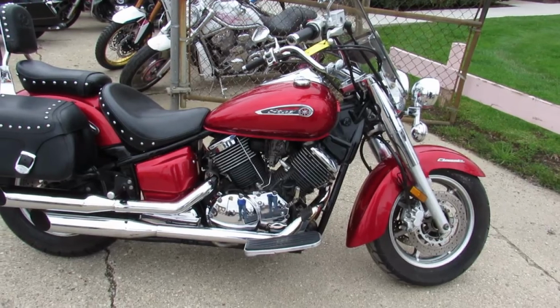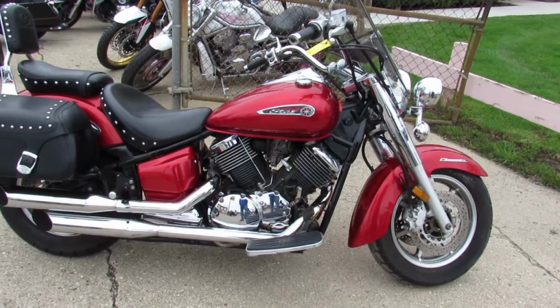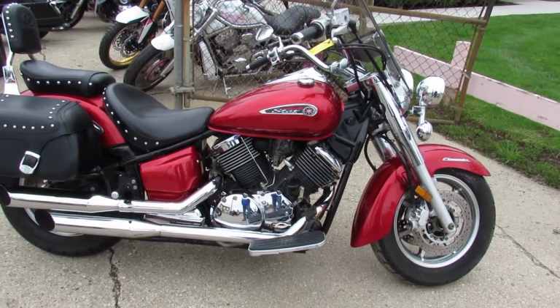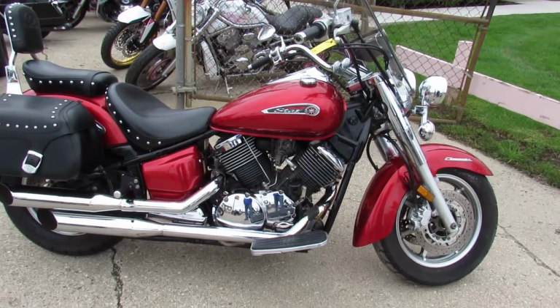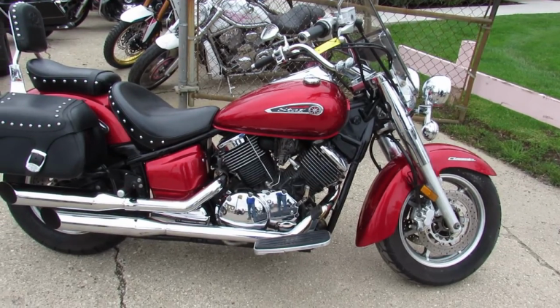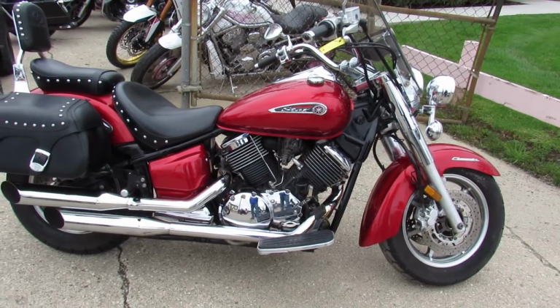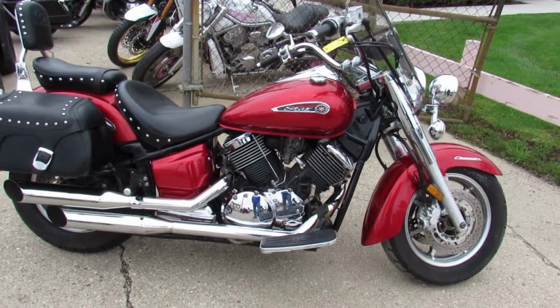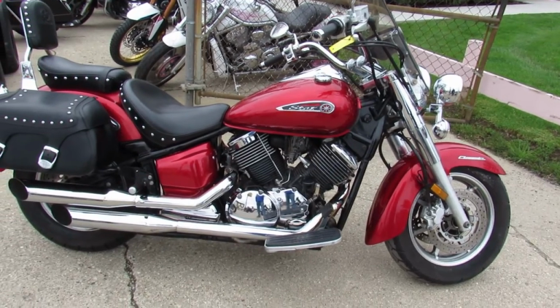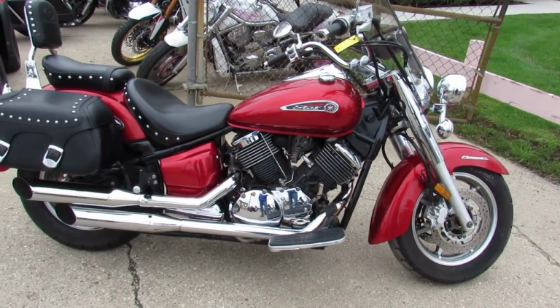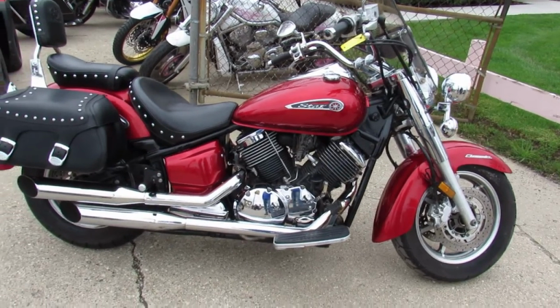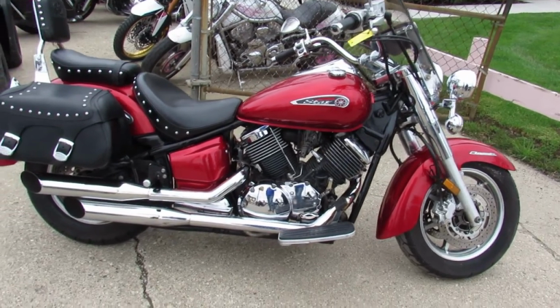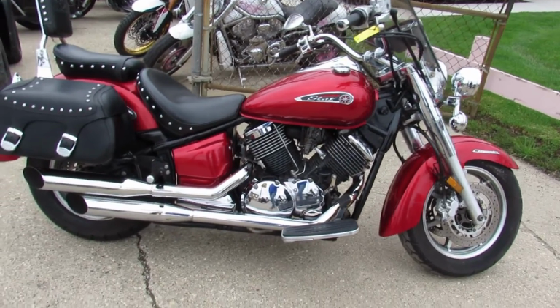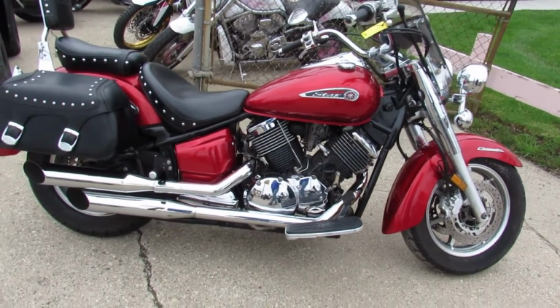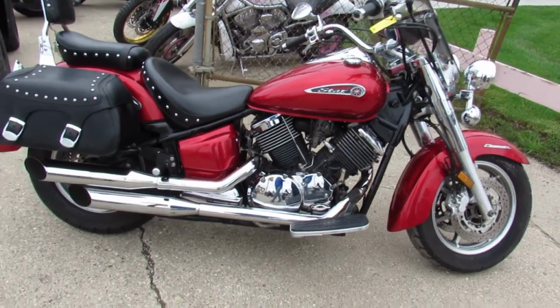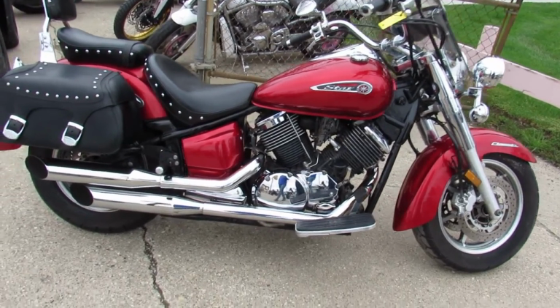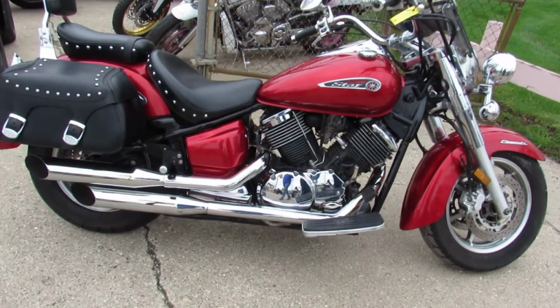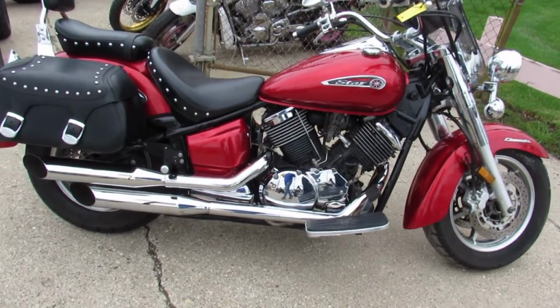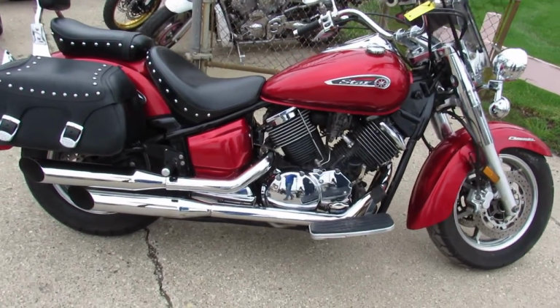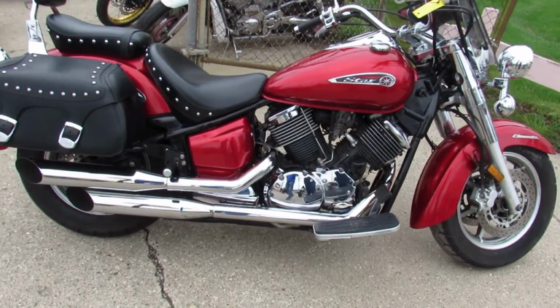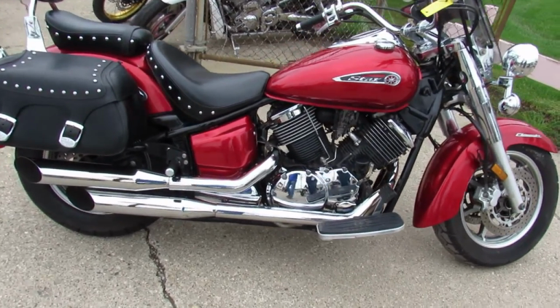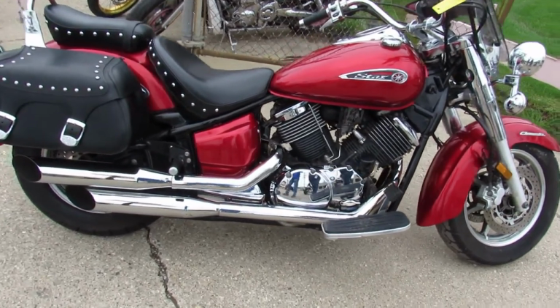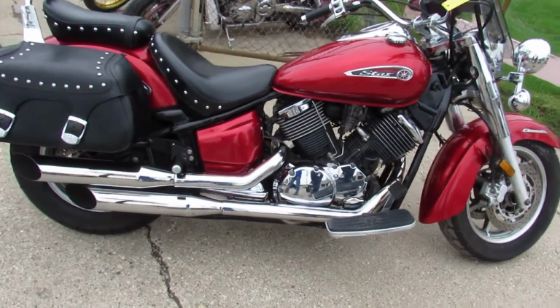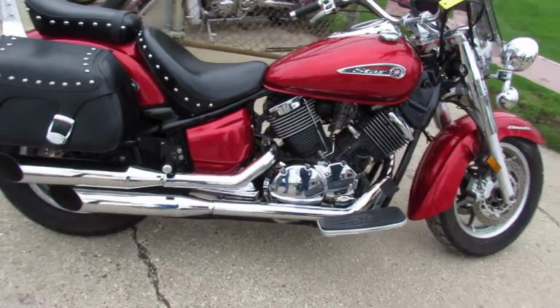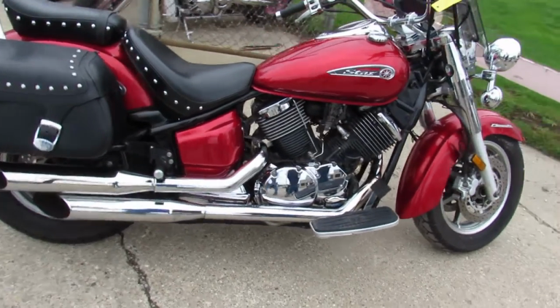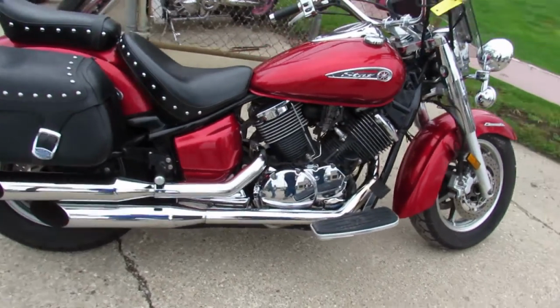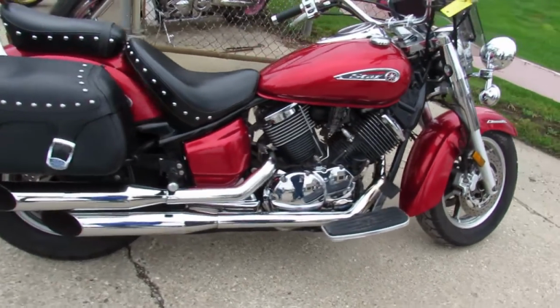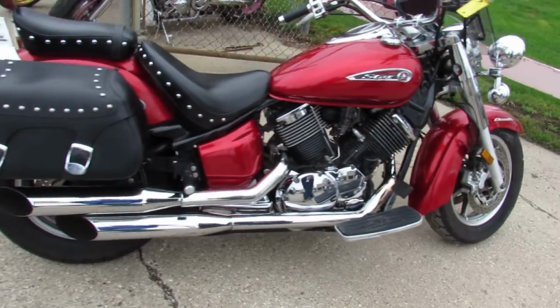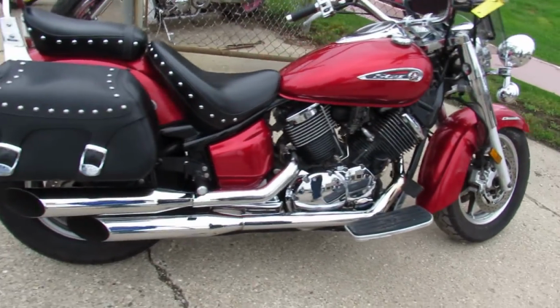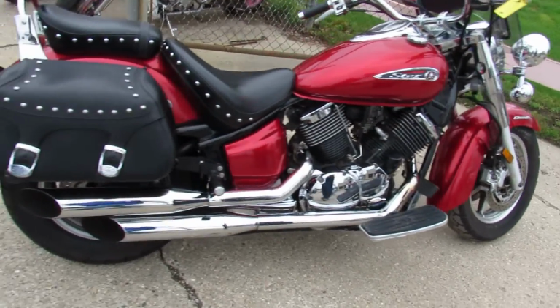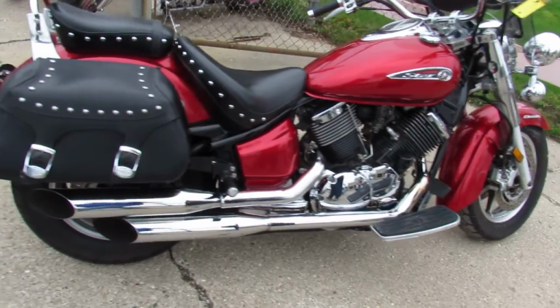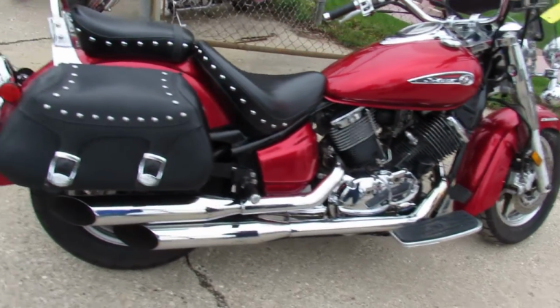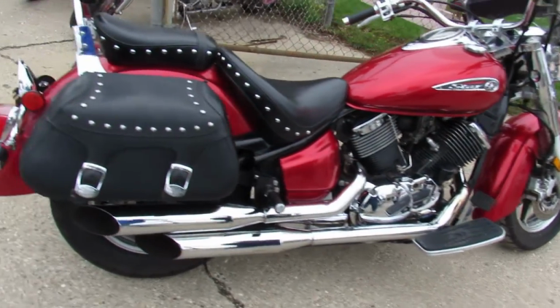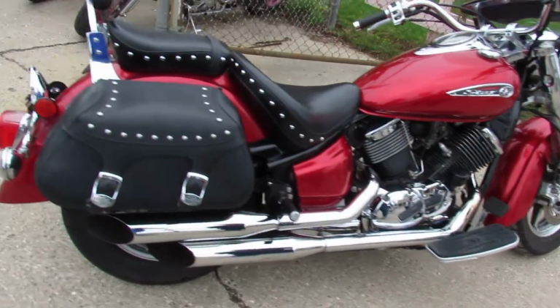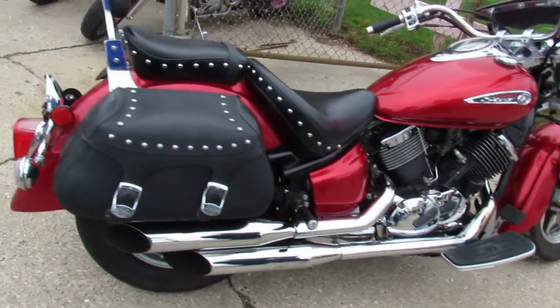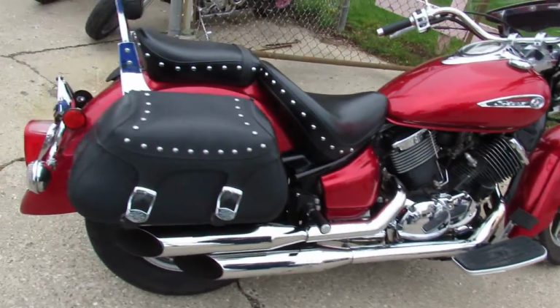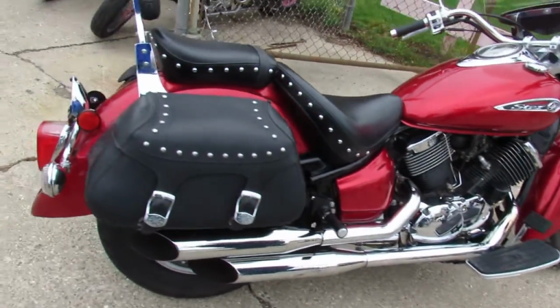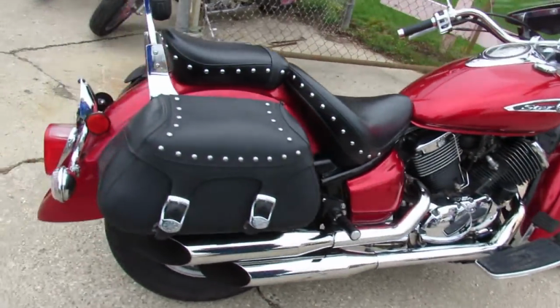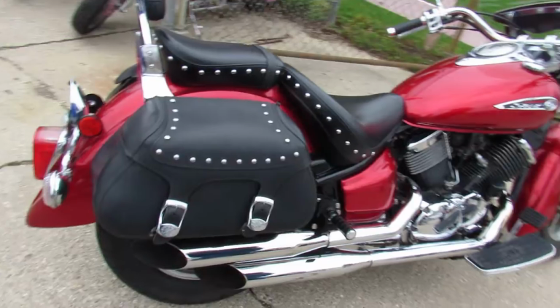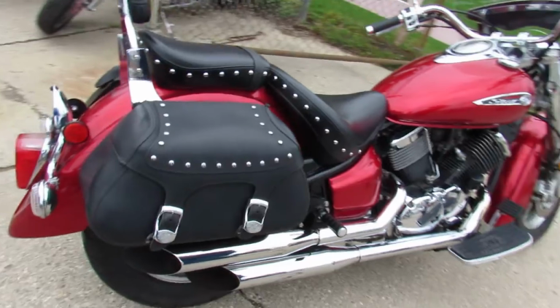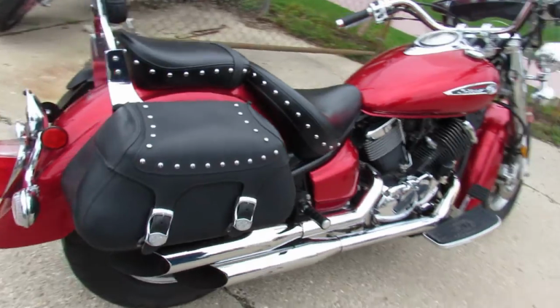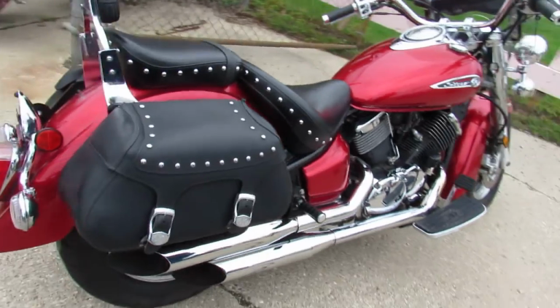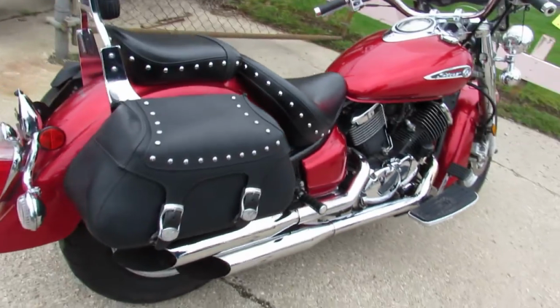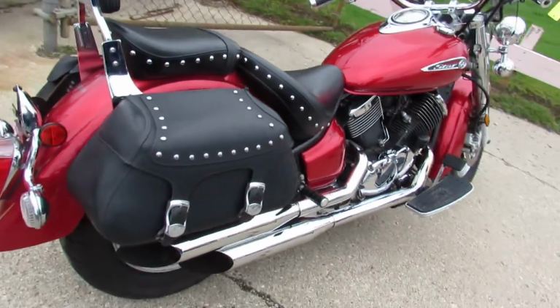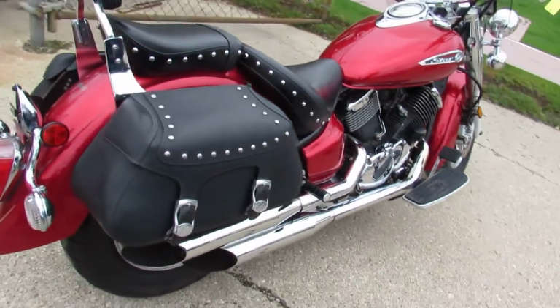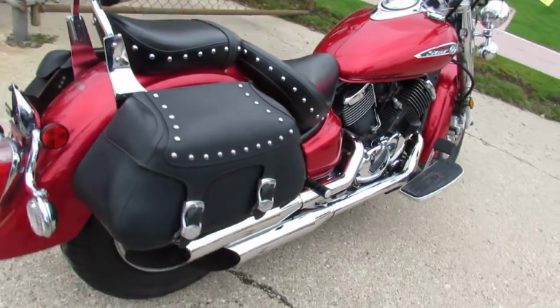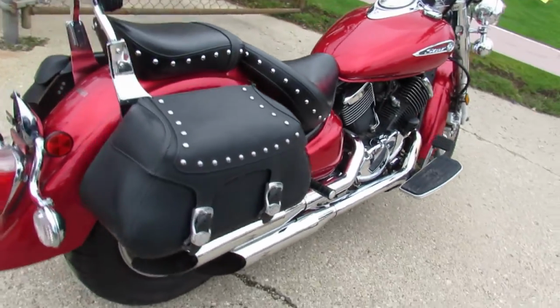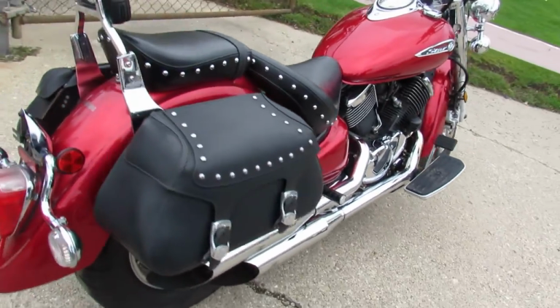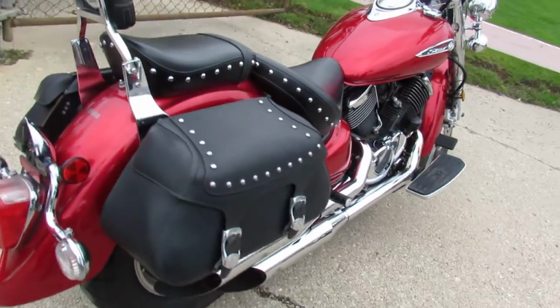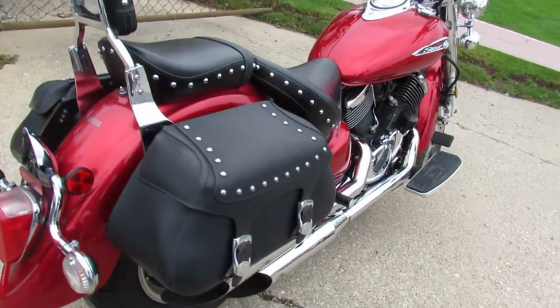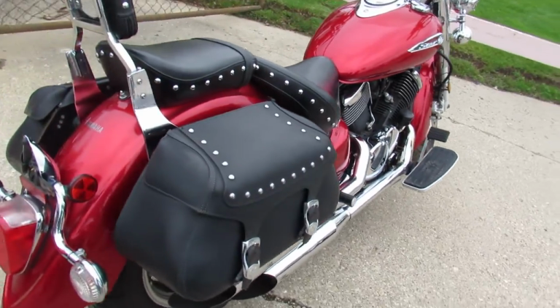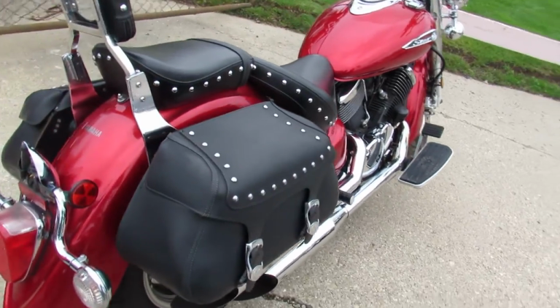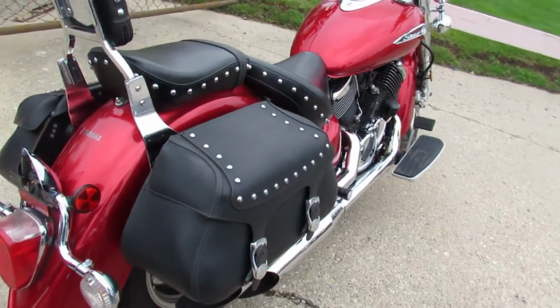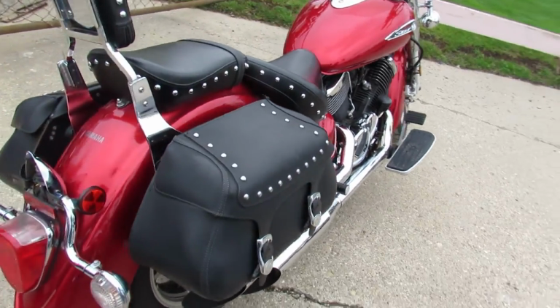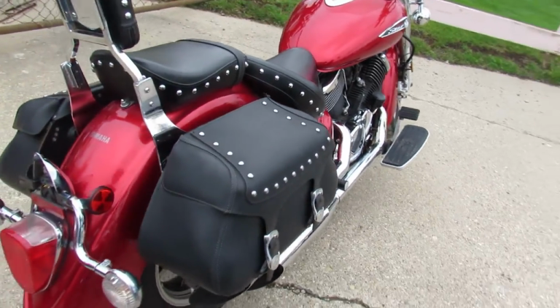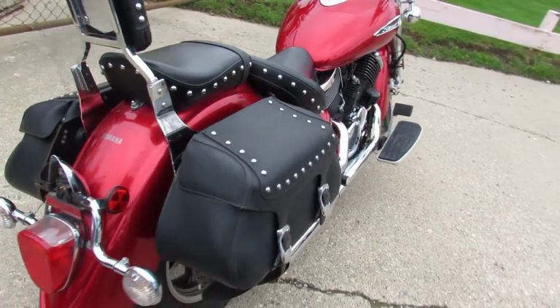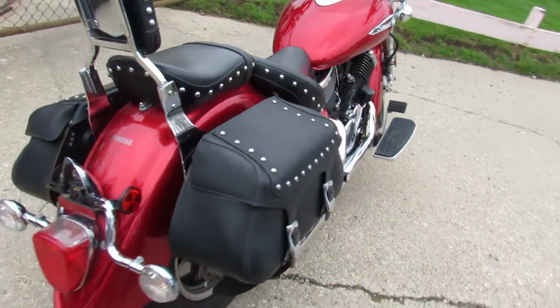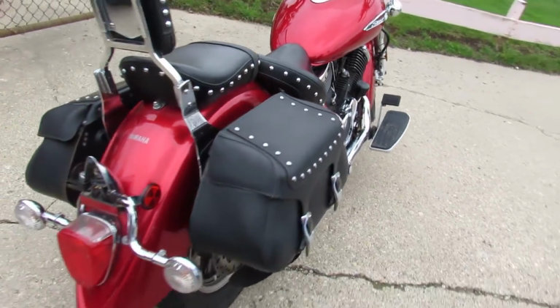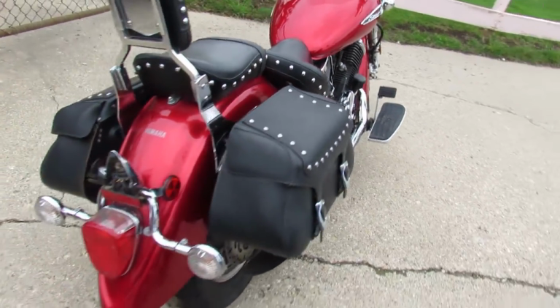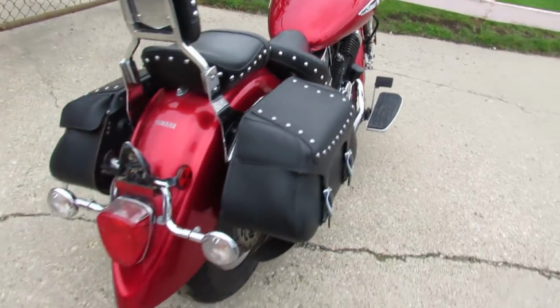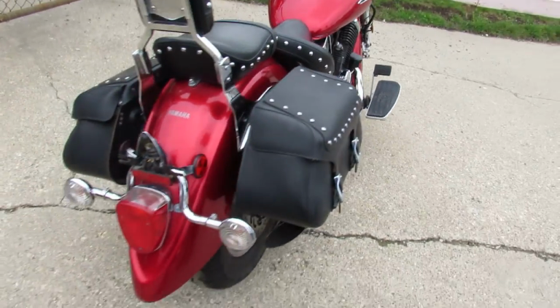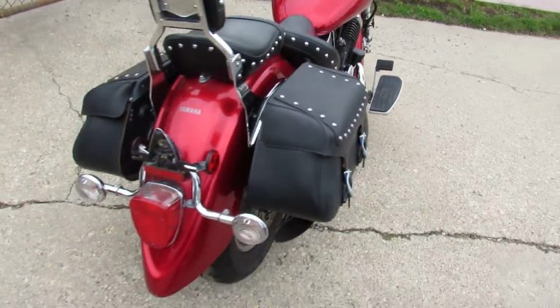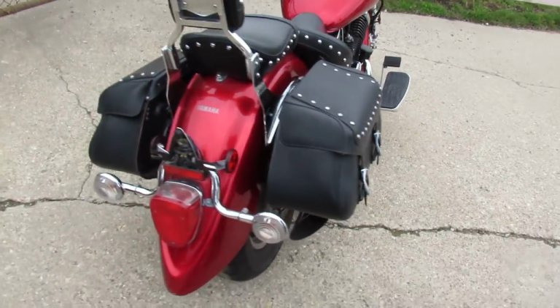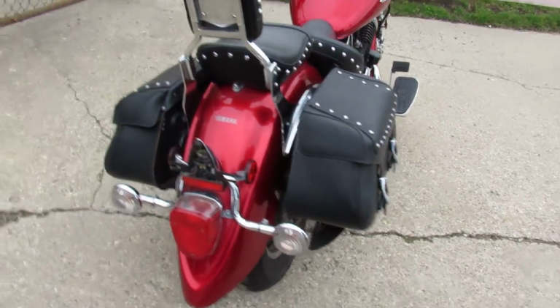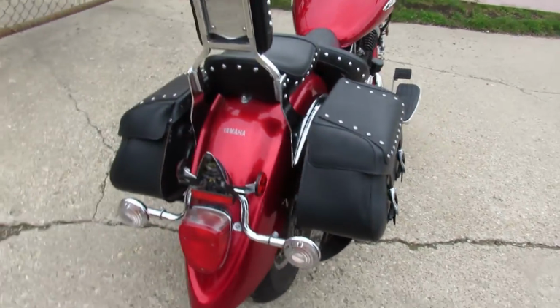Hey guys, ApprovalPowersports.com here doing some videos on some stock we just got into the showroom. They're moving fast — we've had some beautiful weather here the last few days.